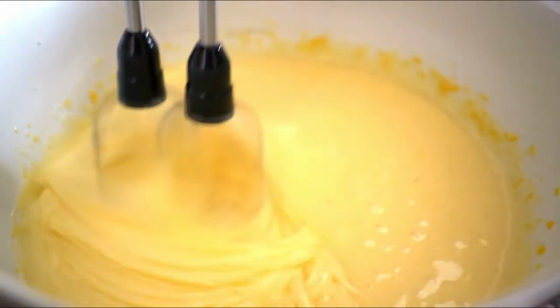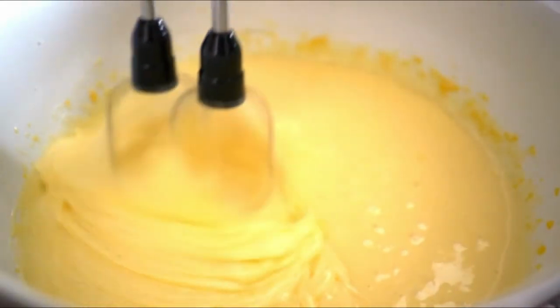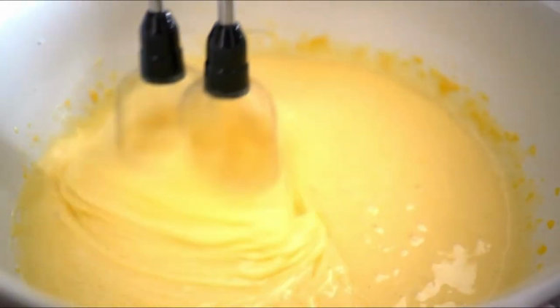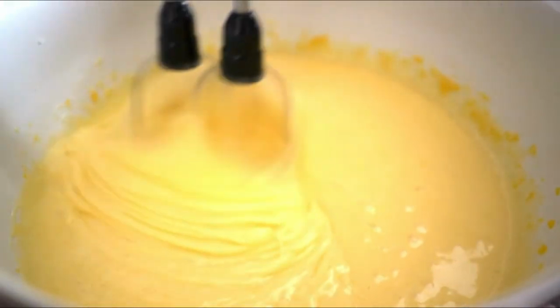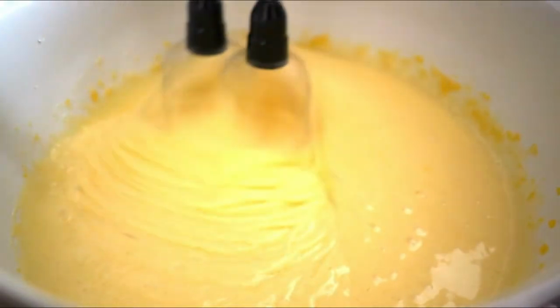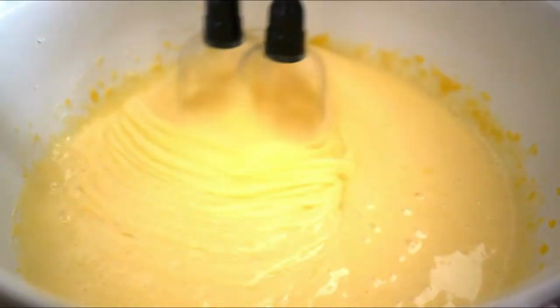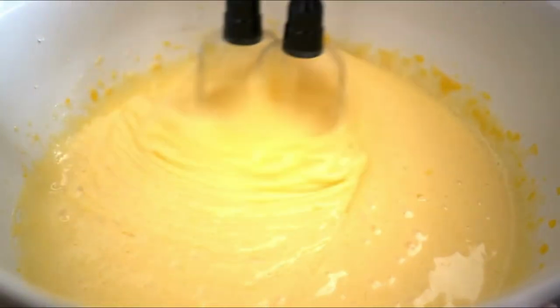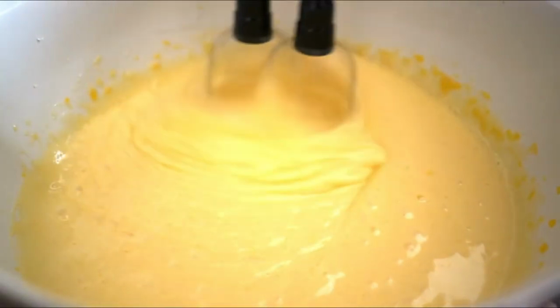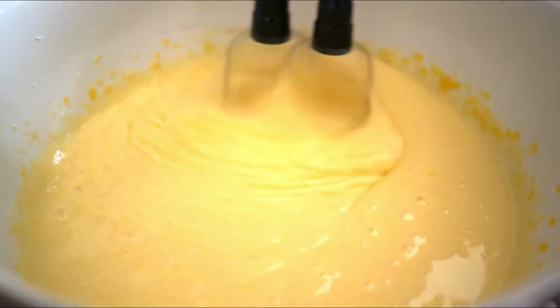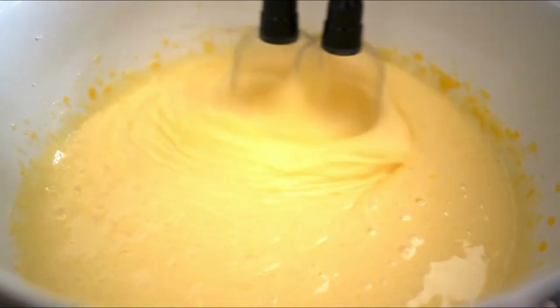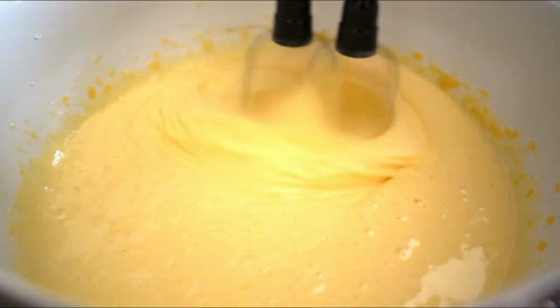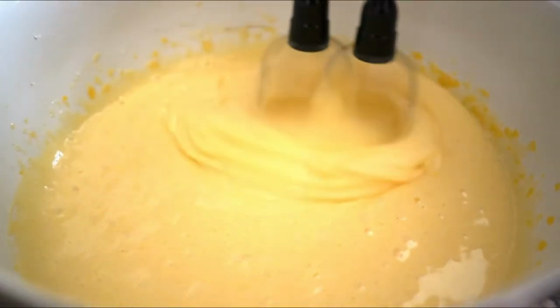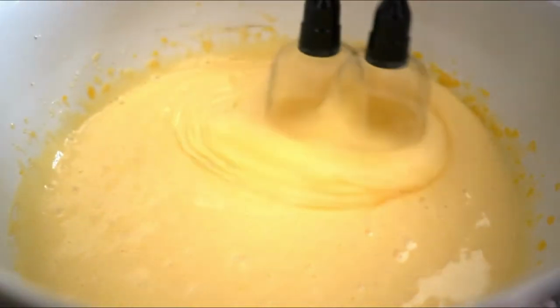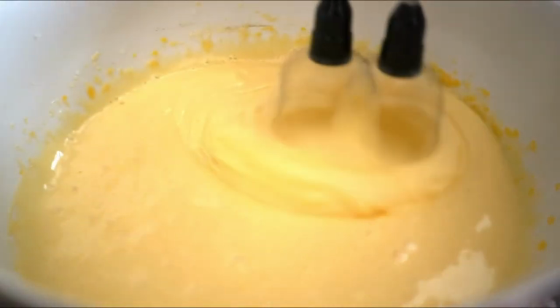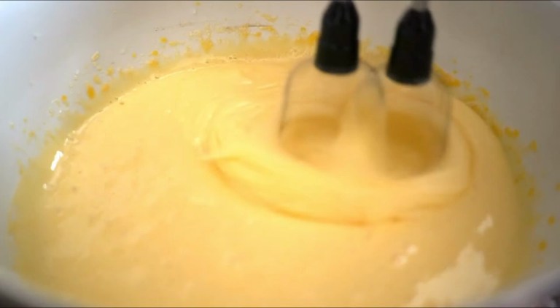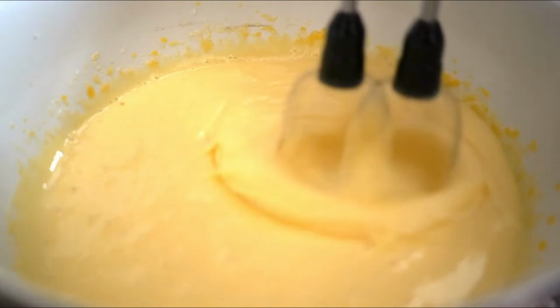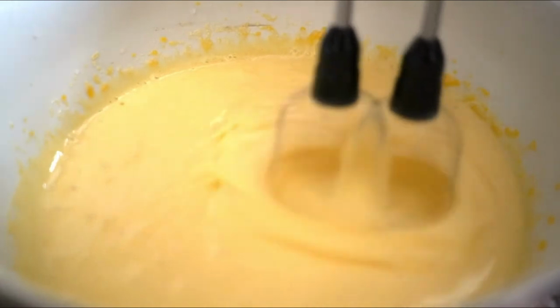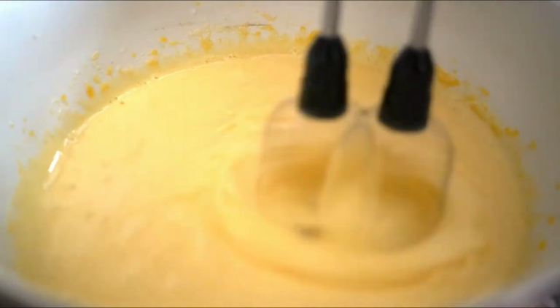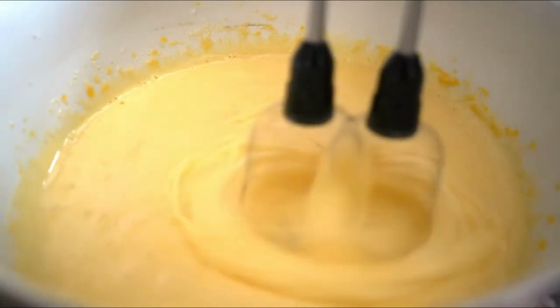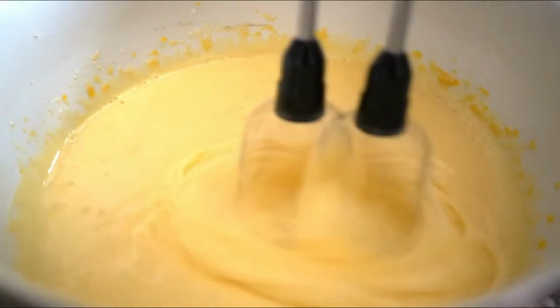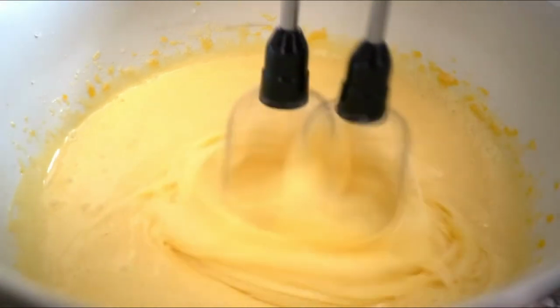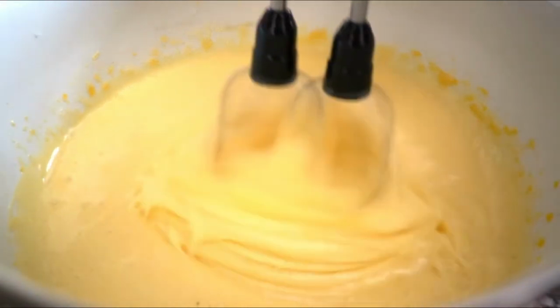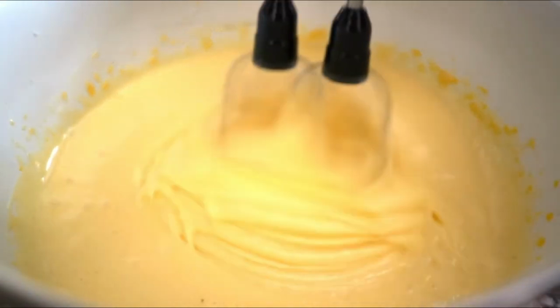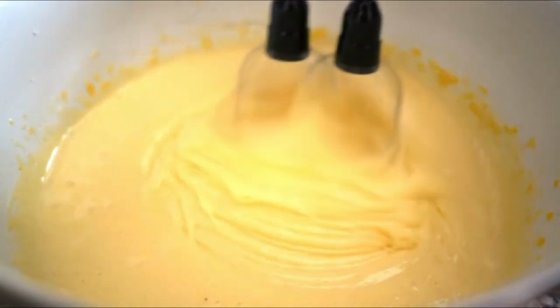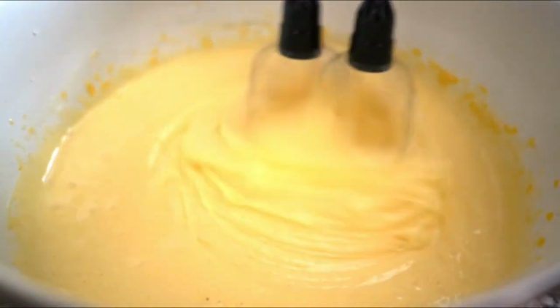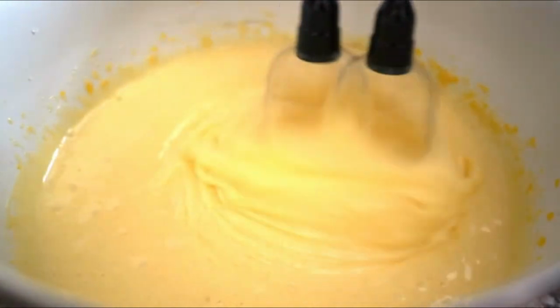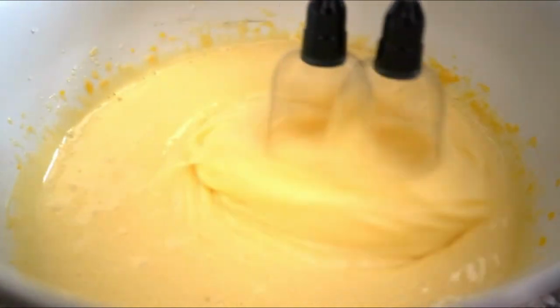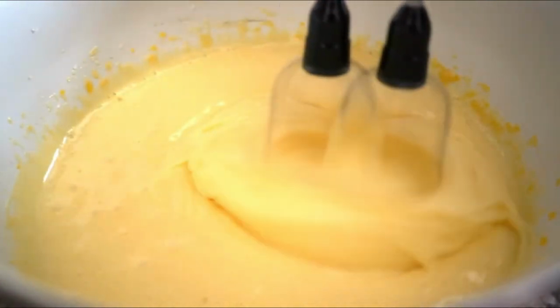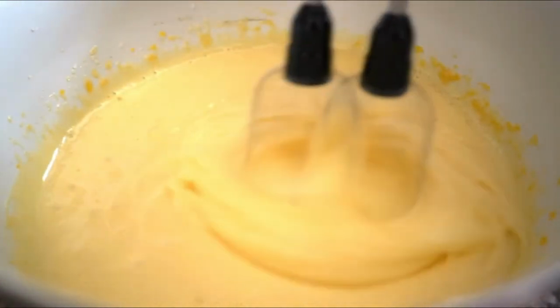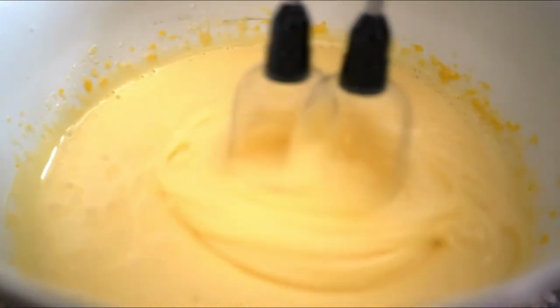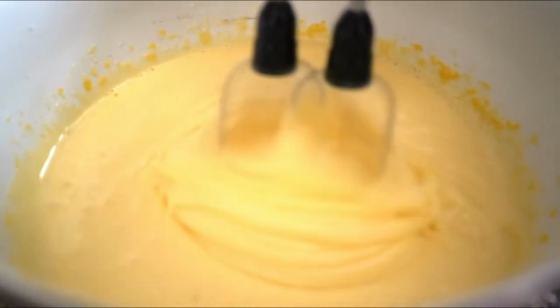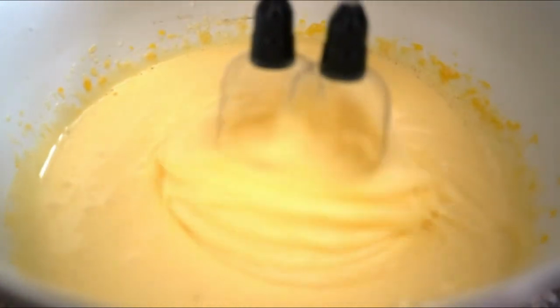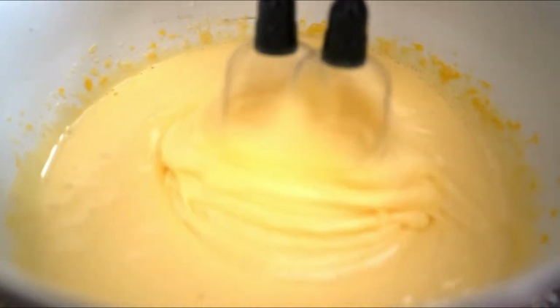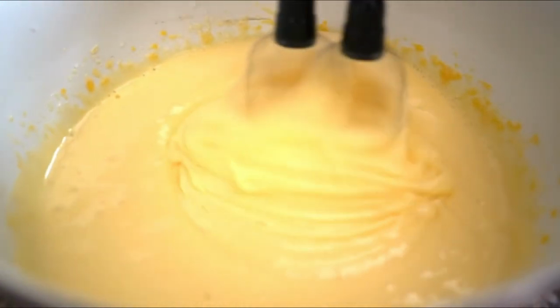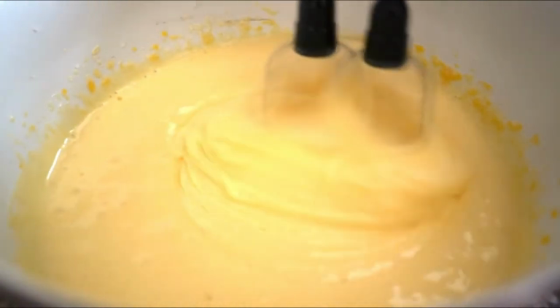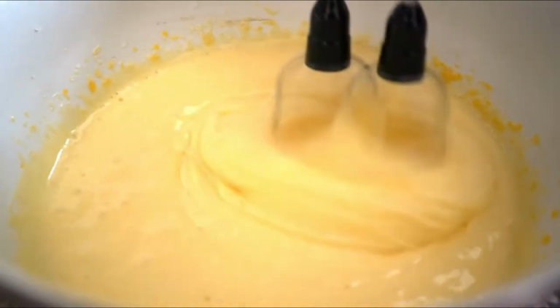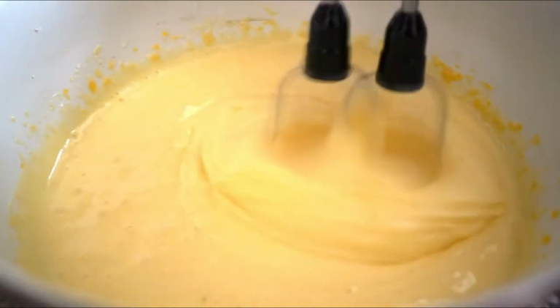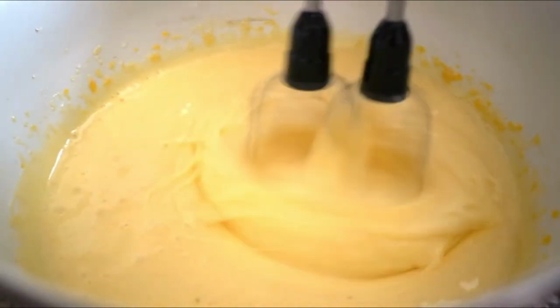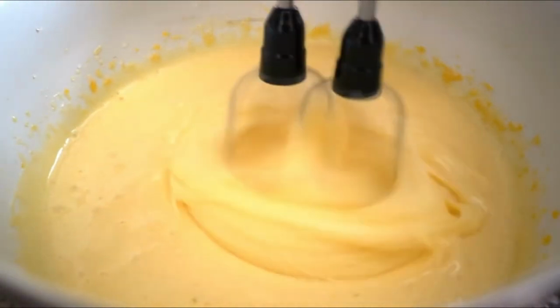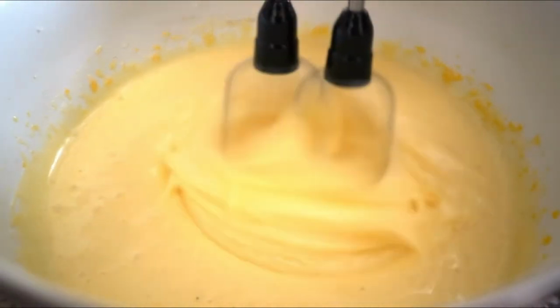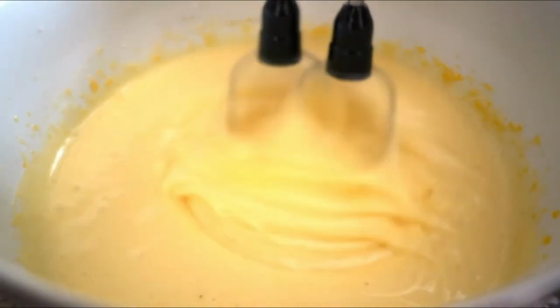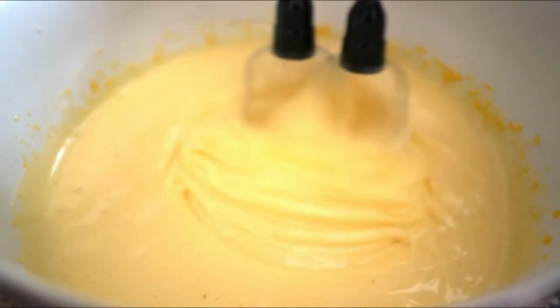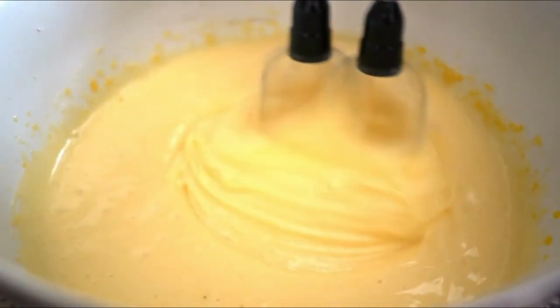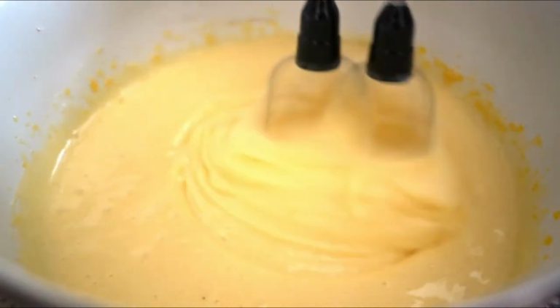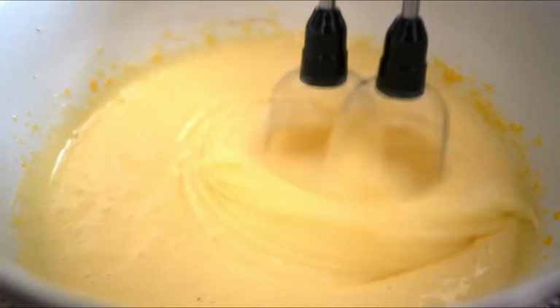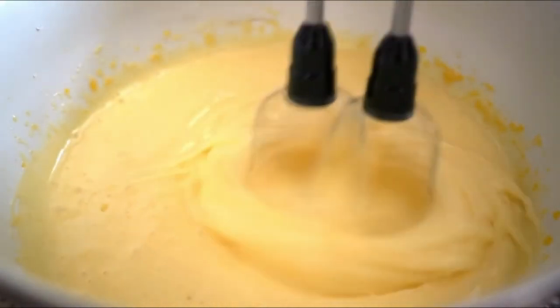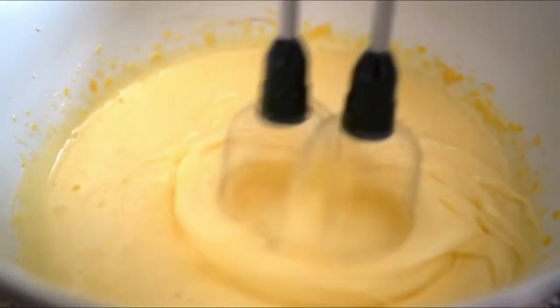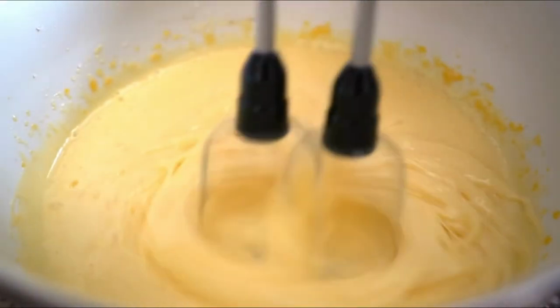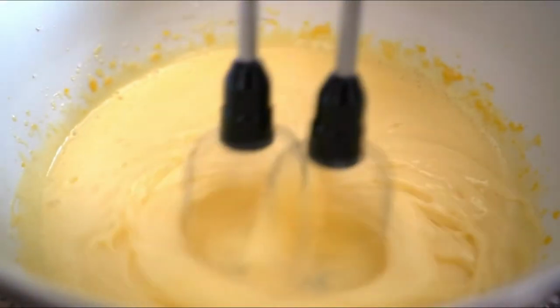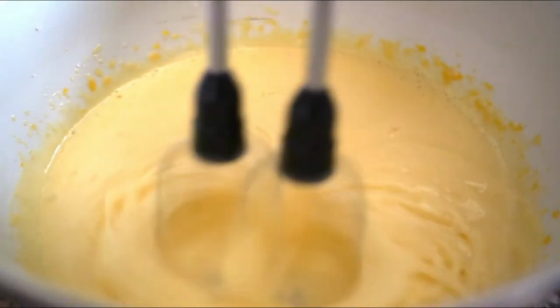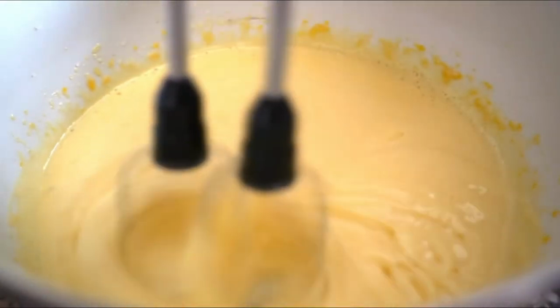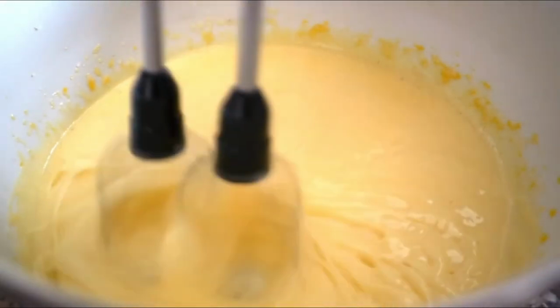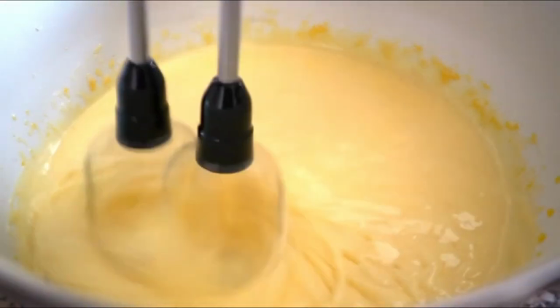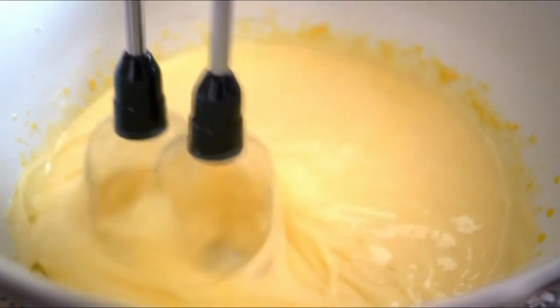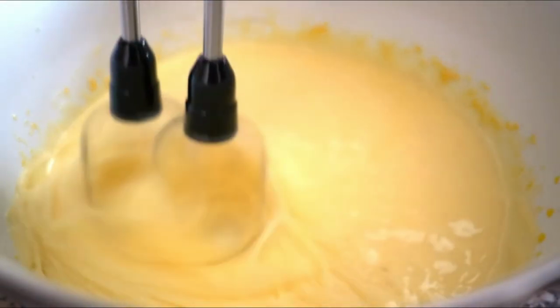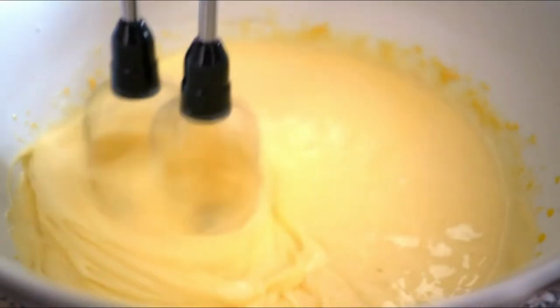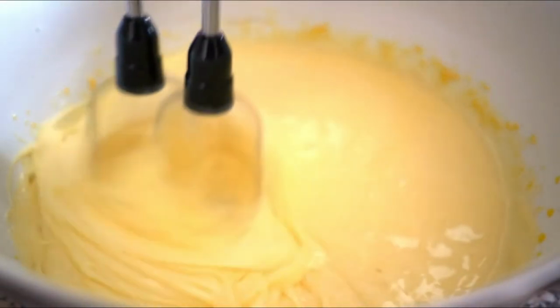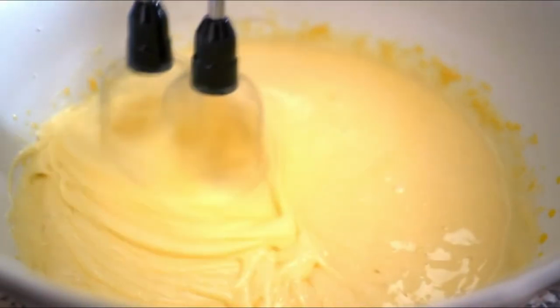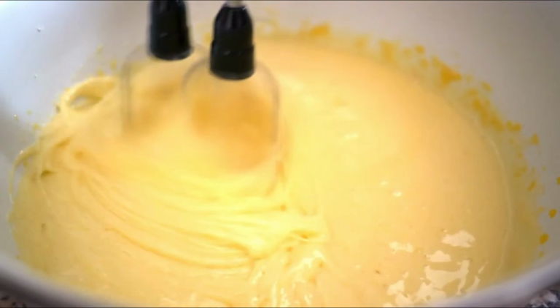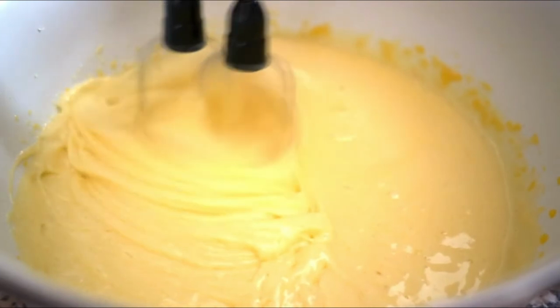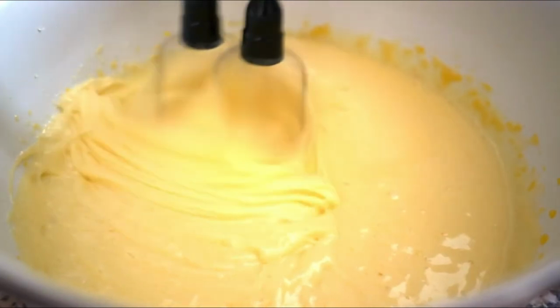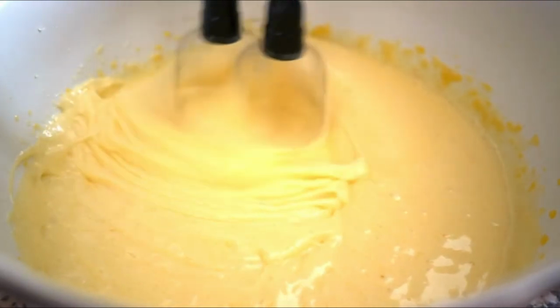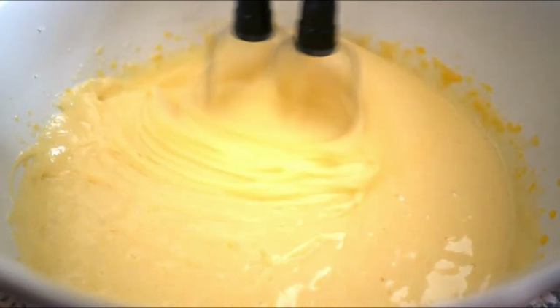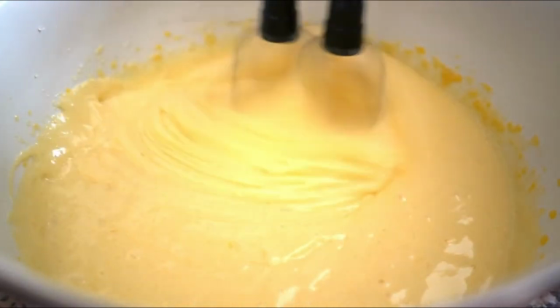Get creative and make more with your mixer with over 10 optional hub-powered attachments, from food grinders to pasta makers and more.